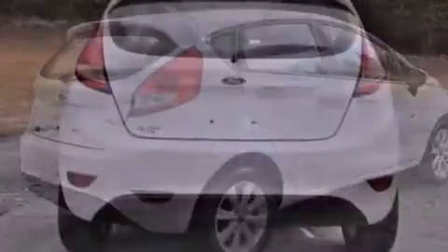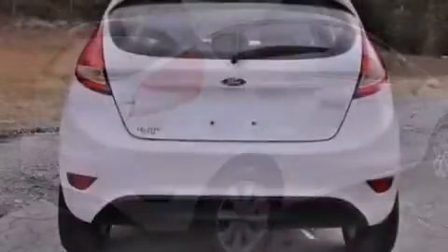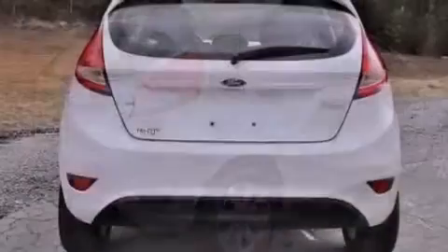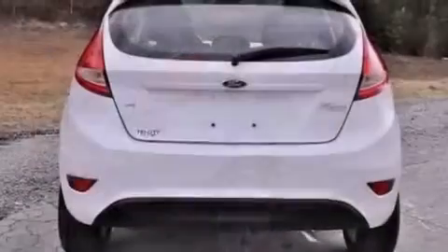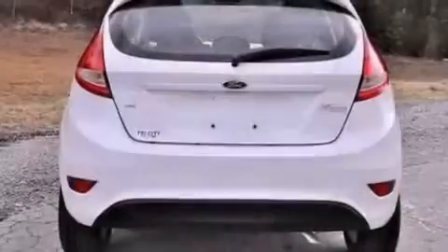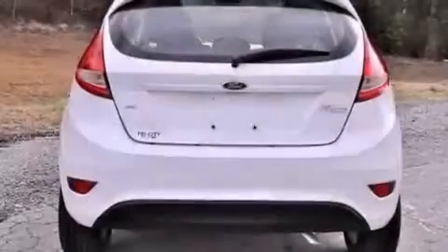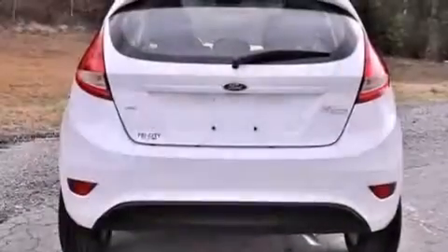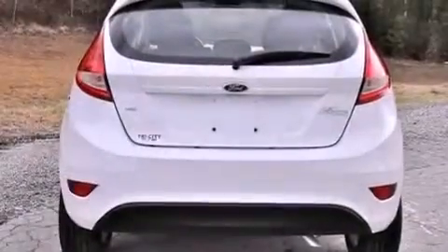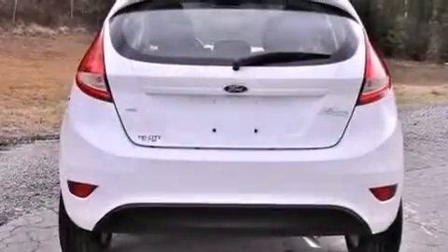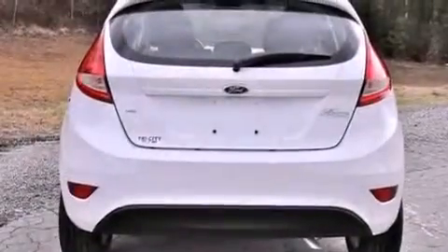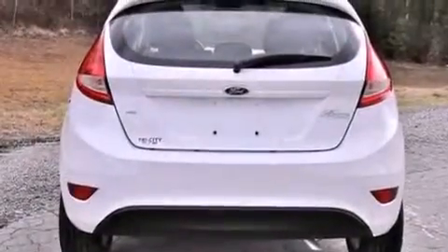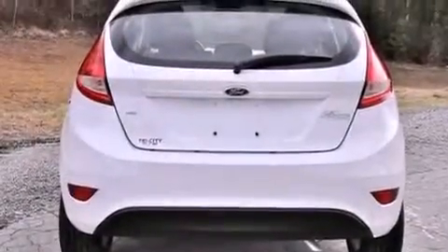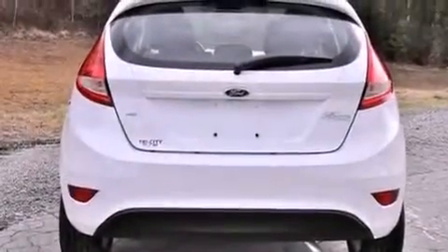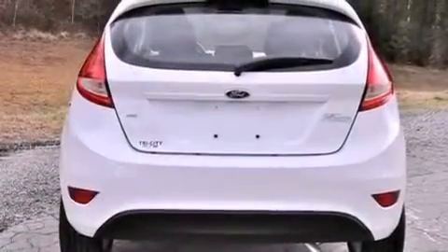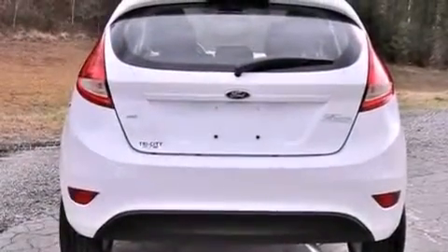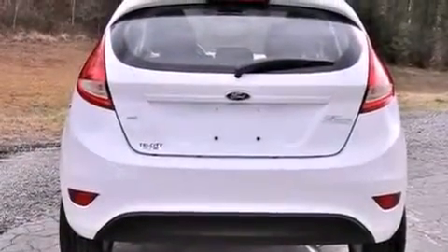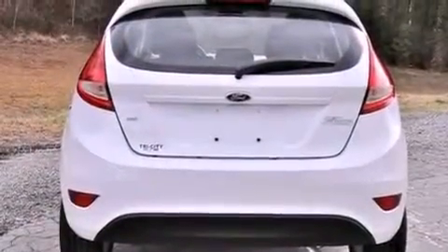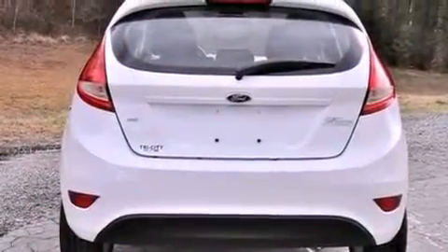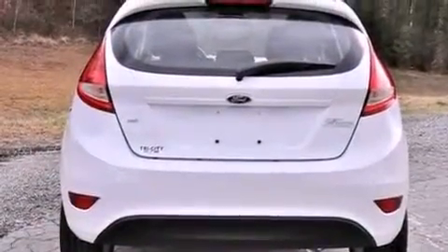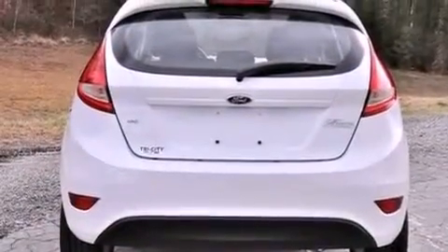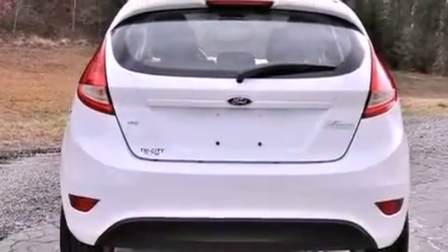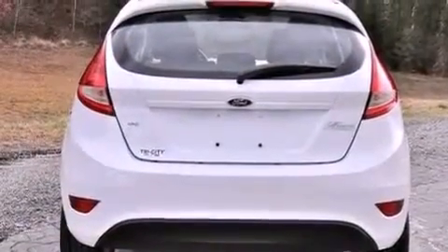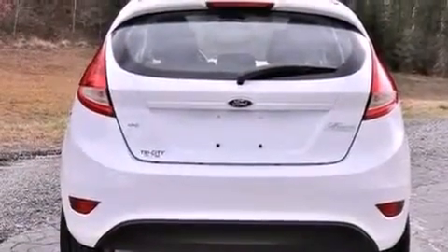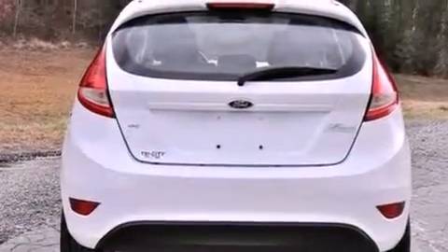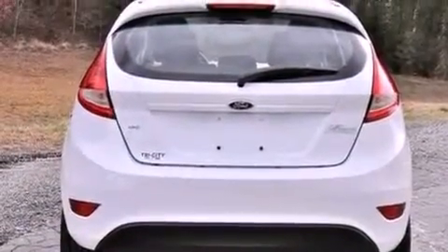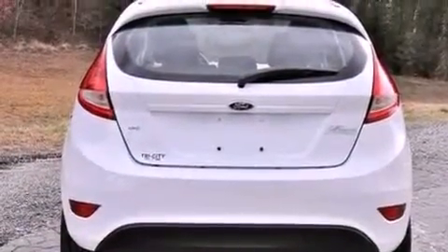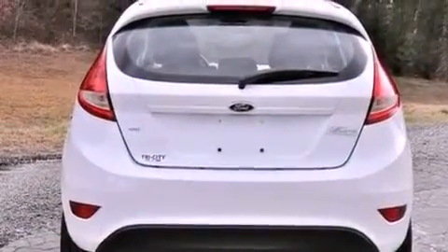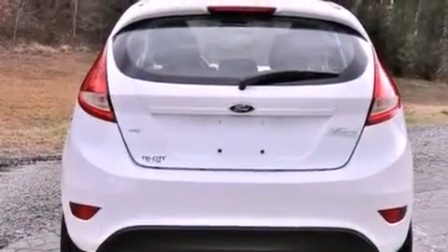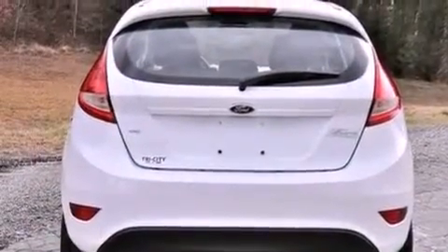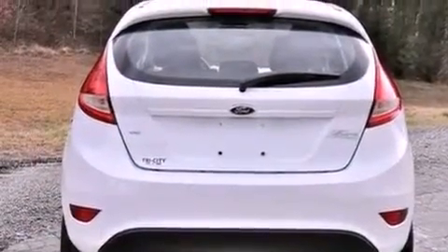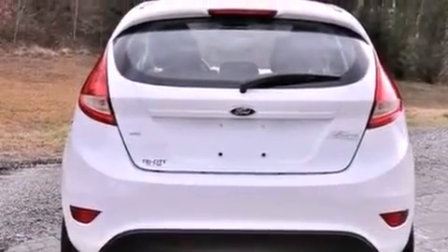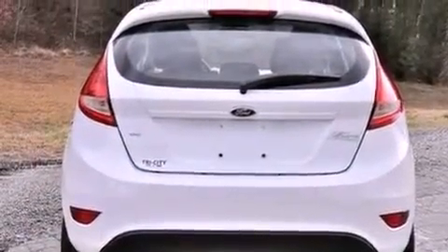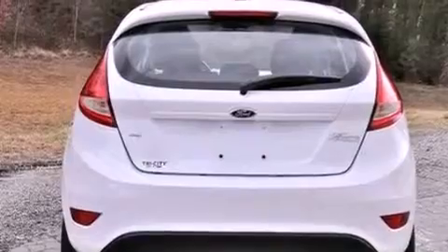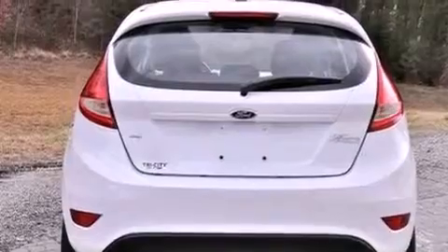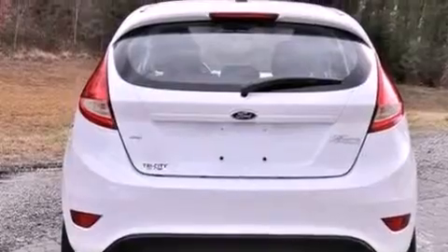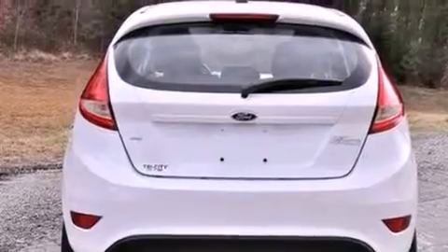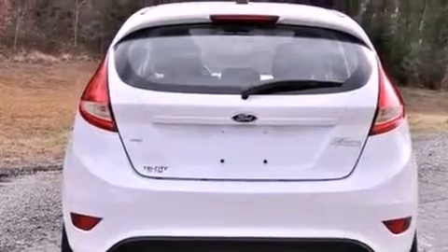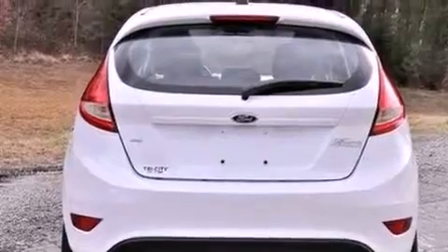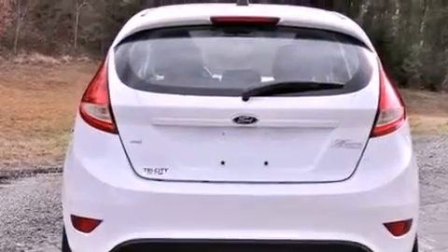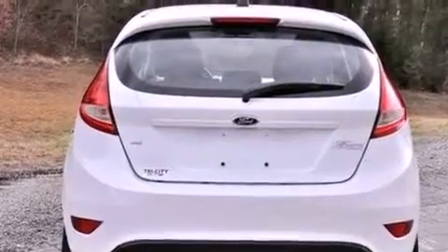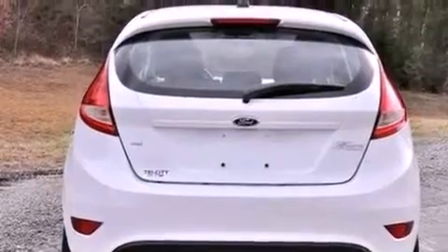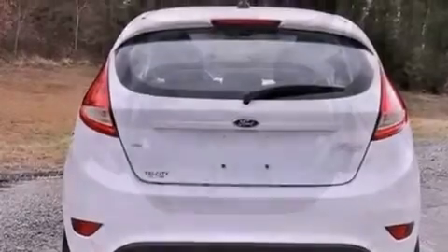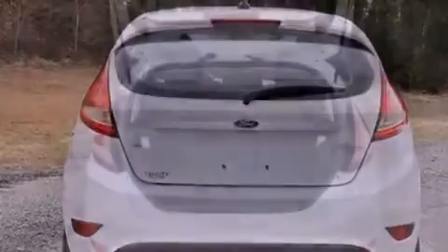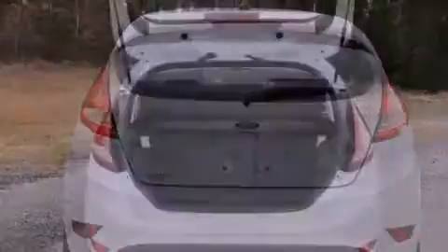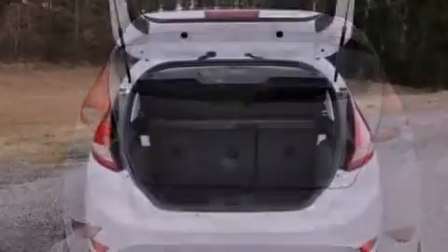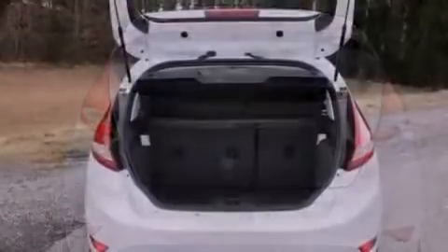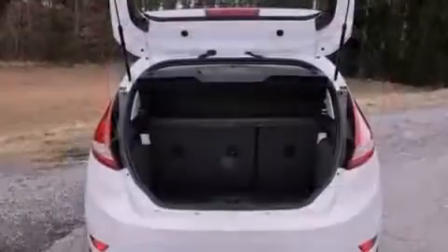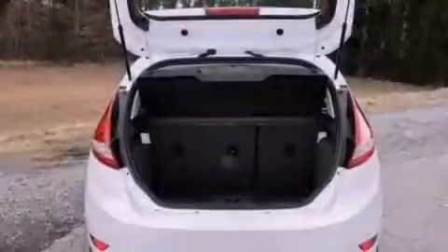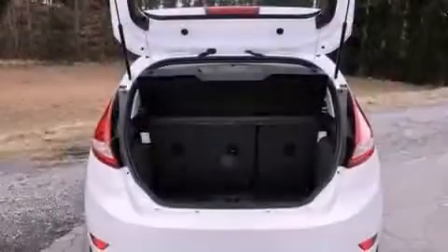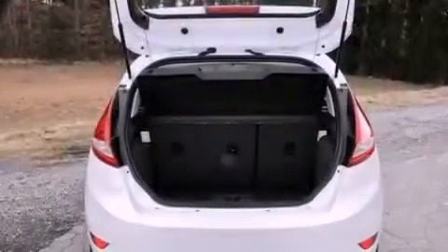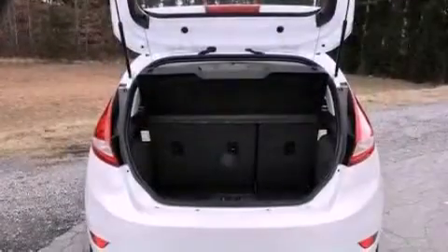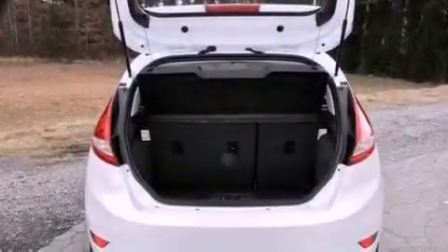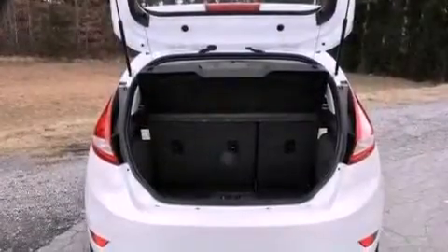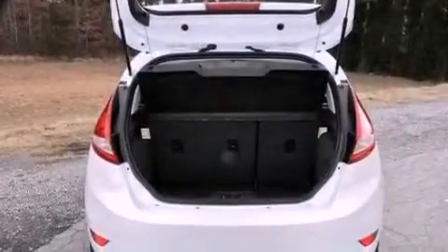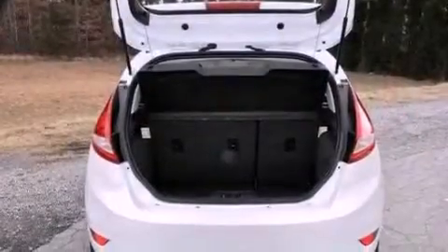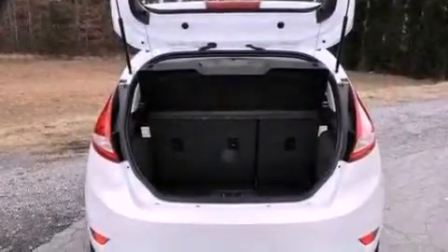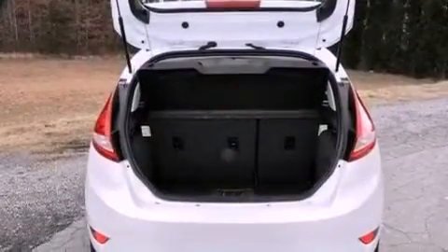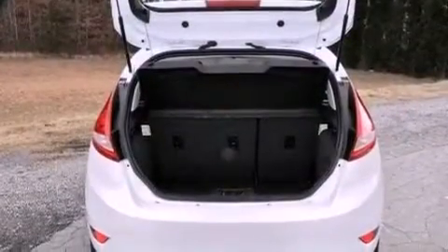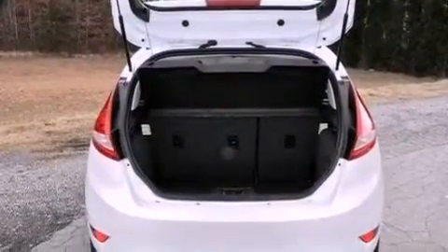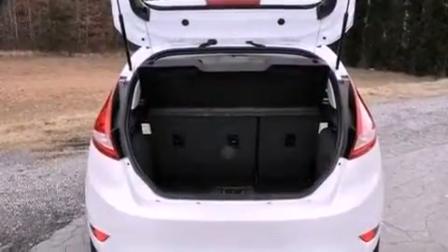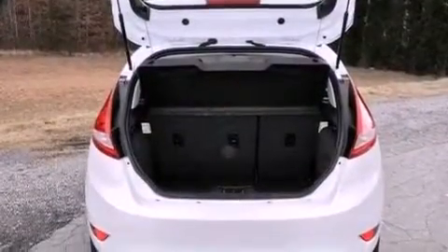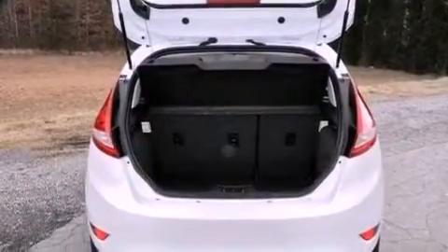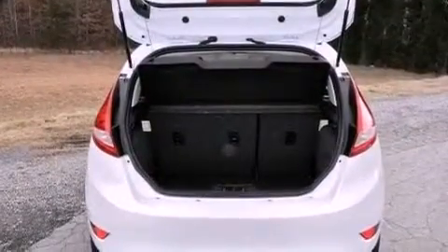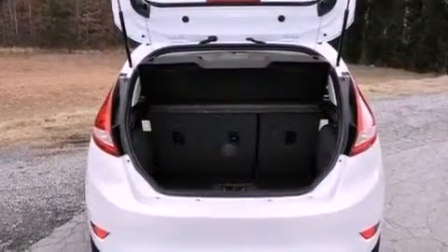Additional features include a passenger side vanity mirror, privacy glass, an anti-lock braking system, air conditioning, and a rear spoiler.